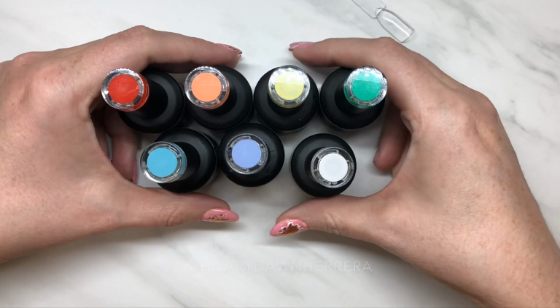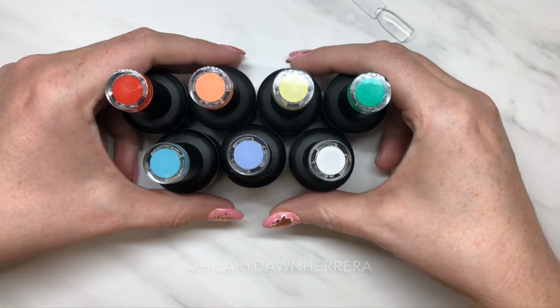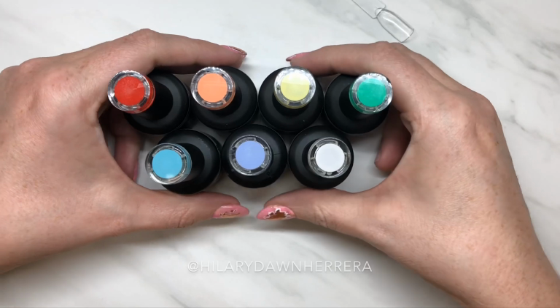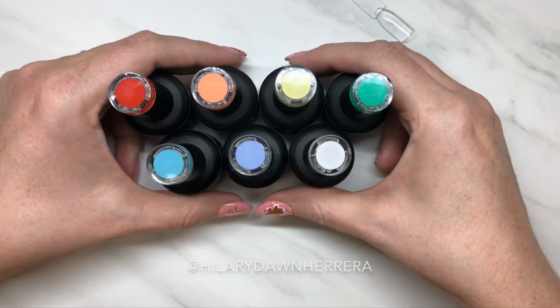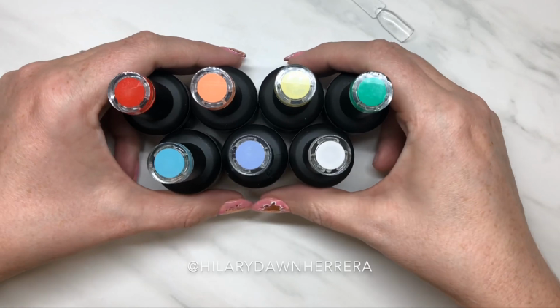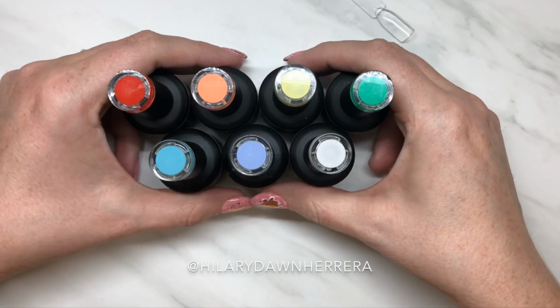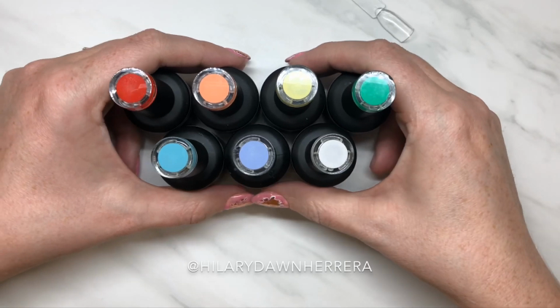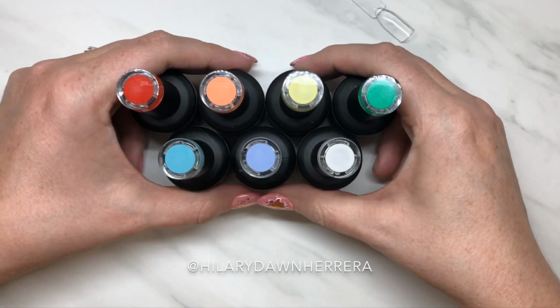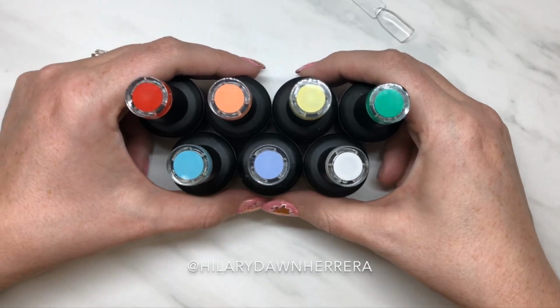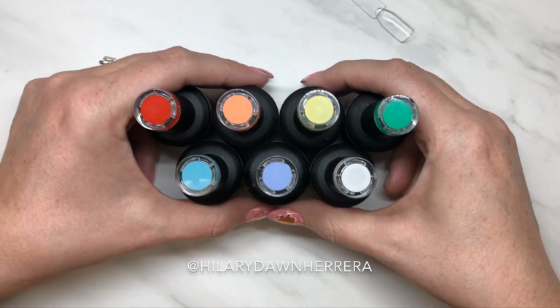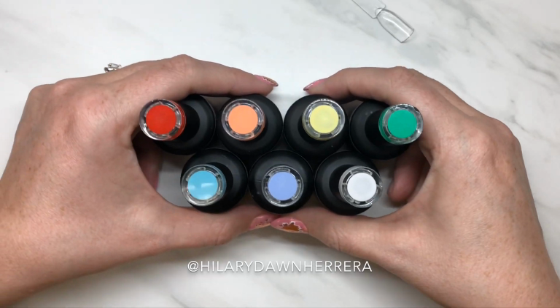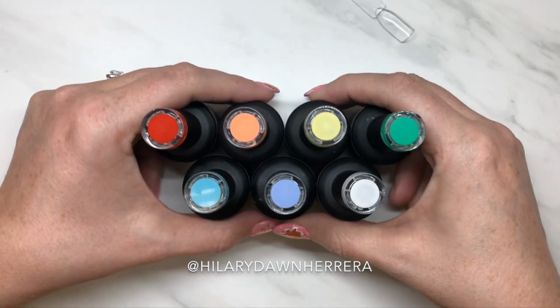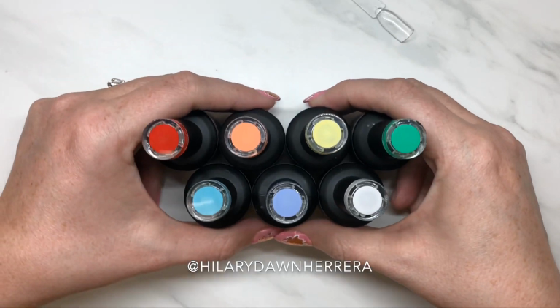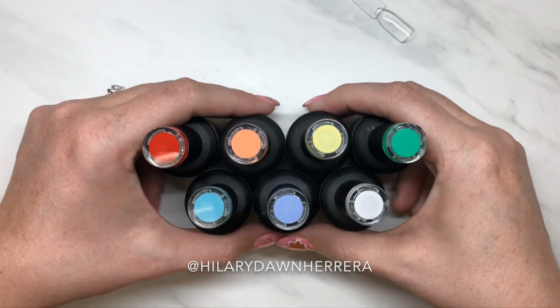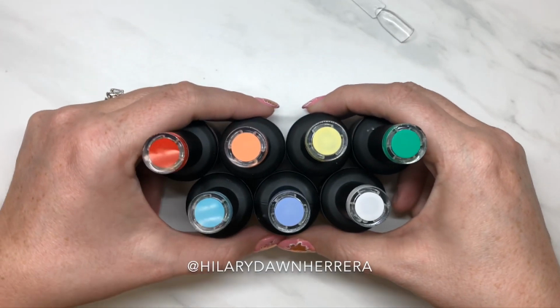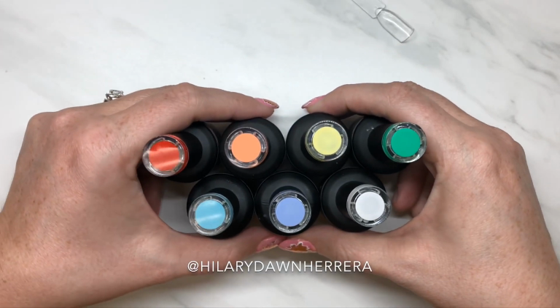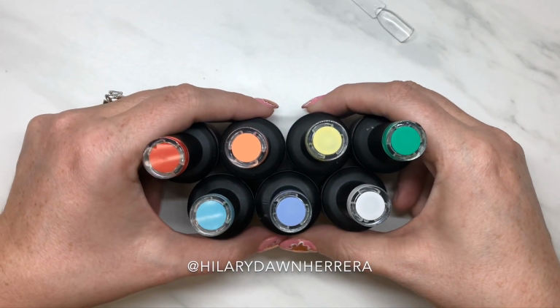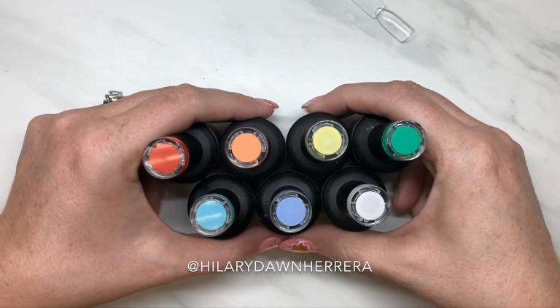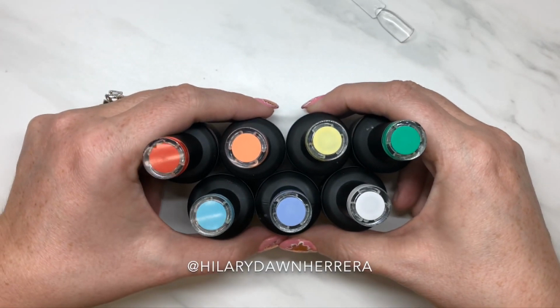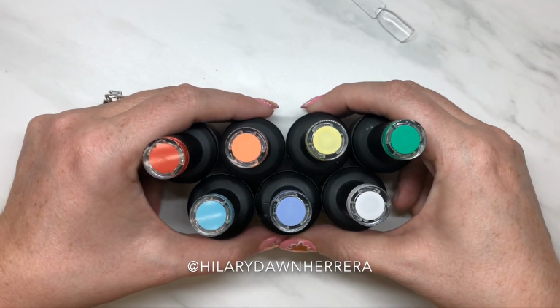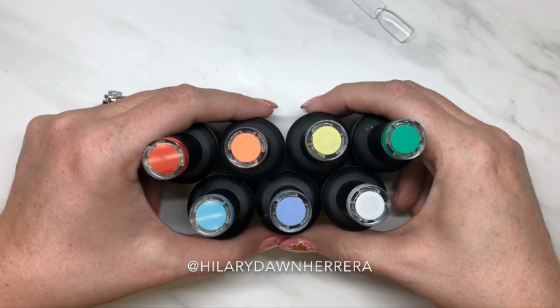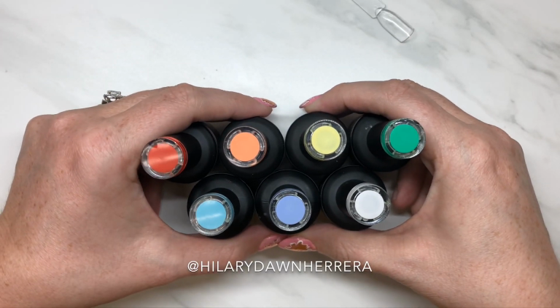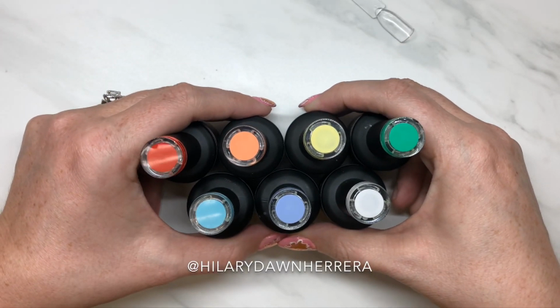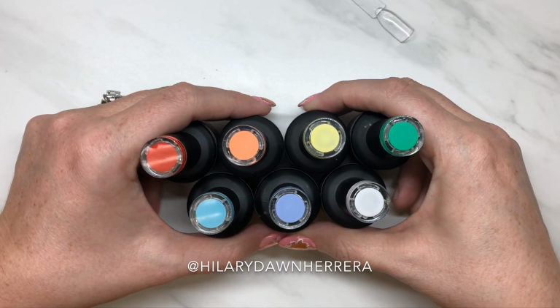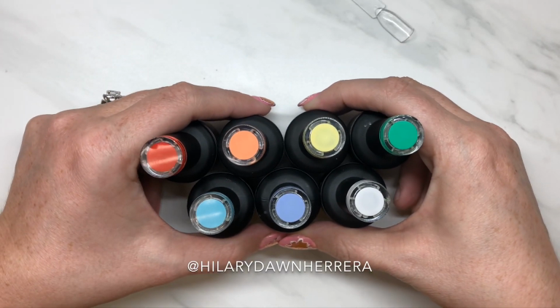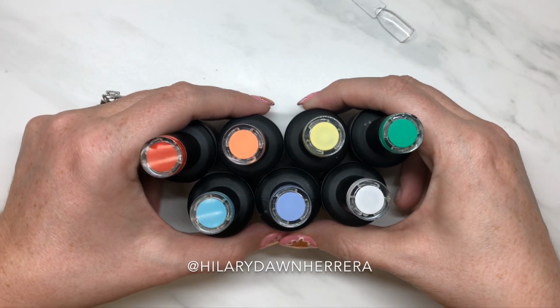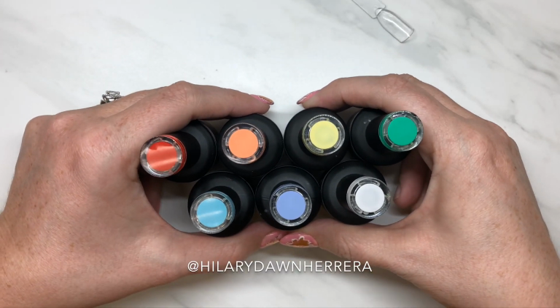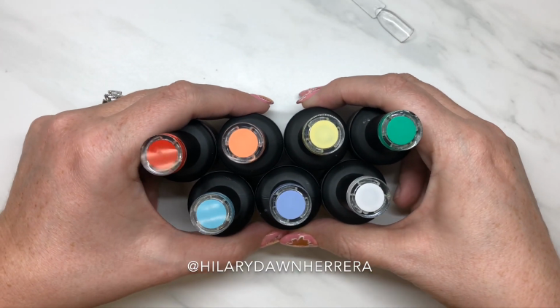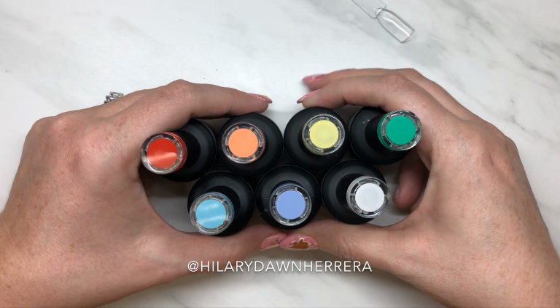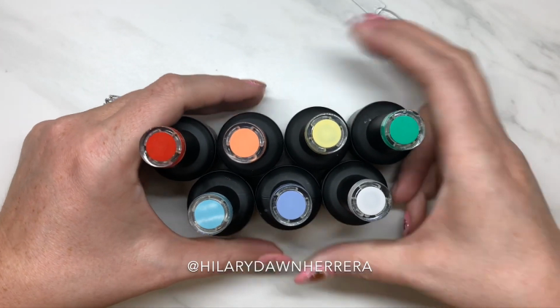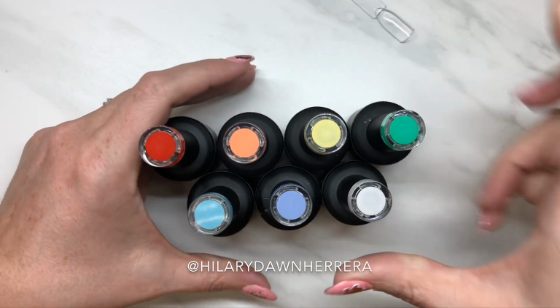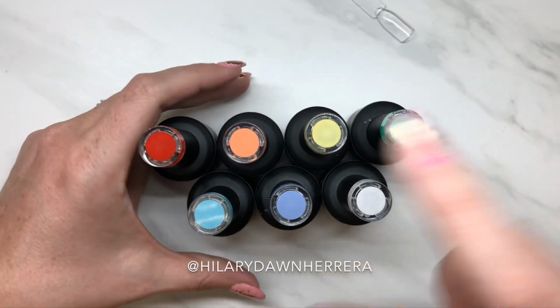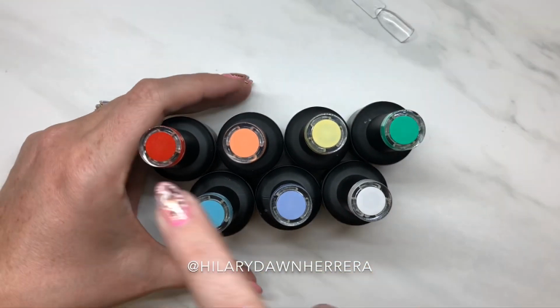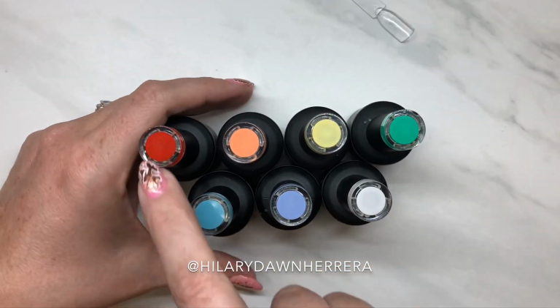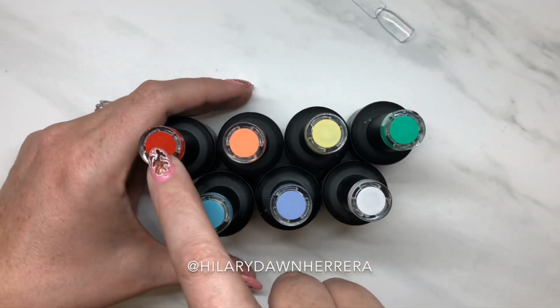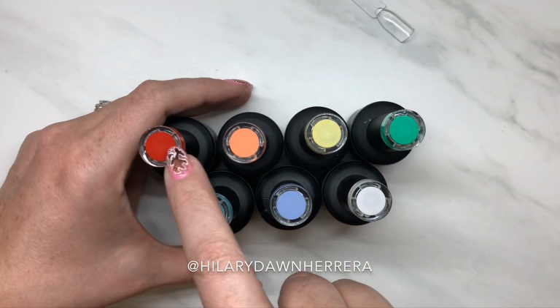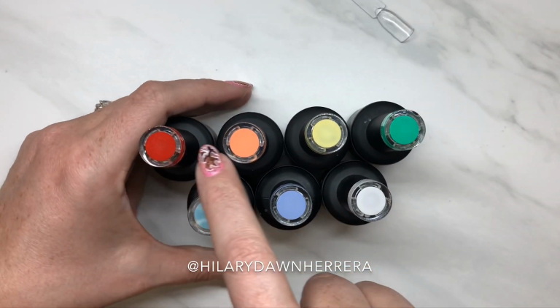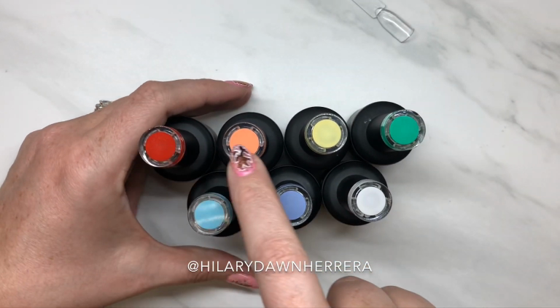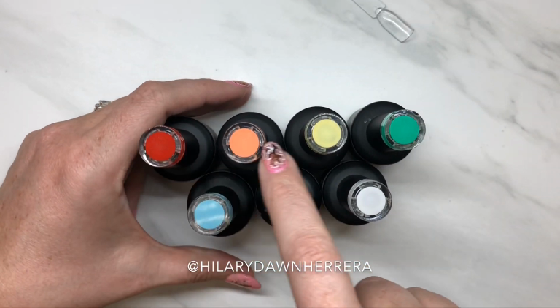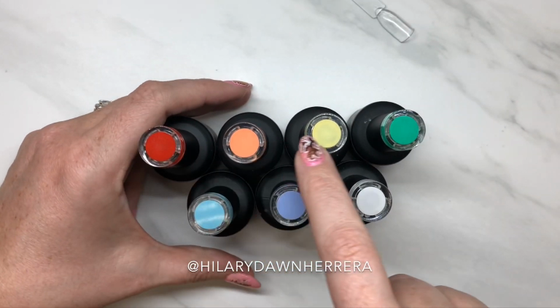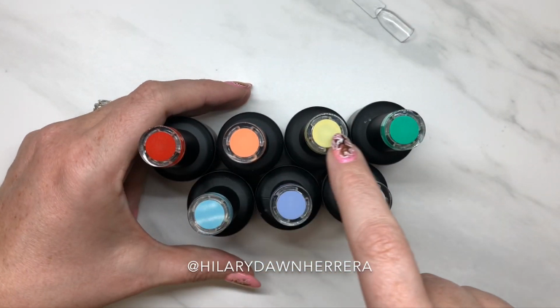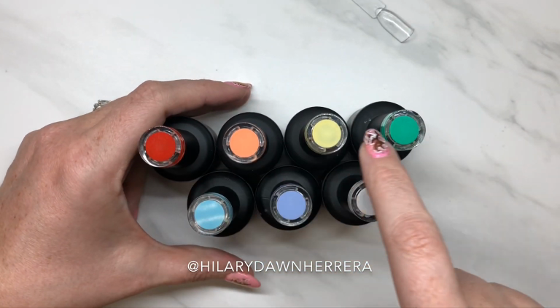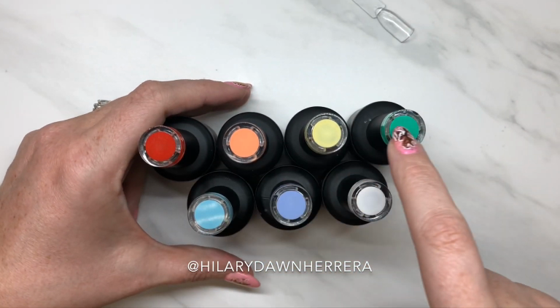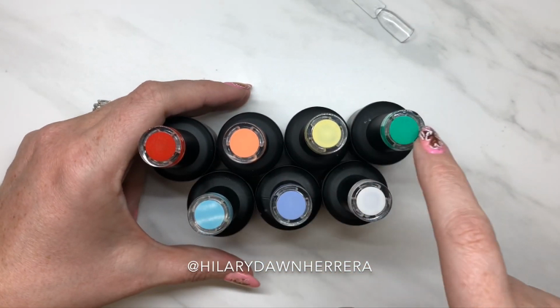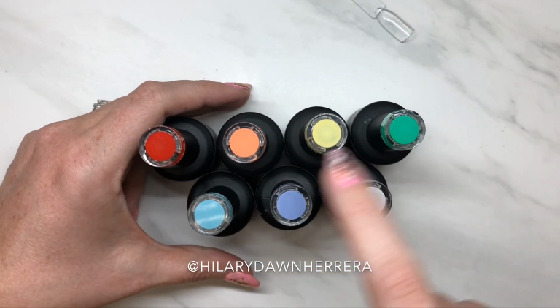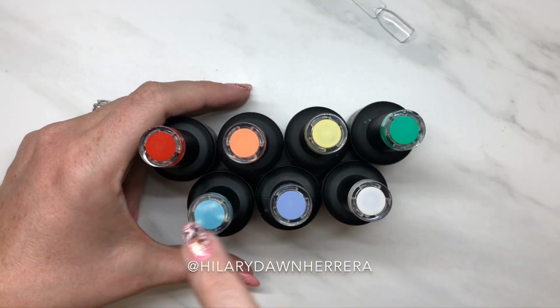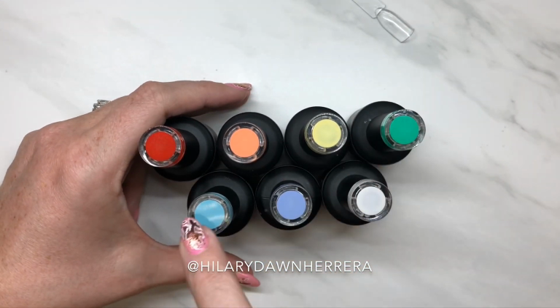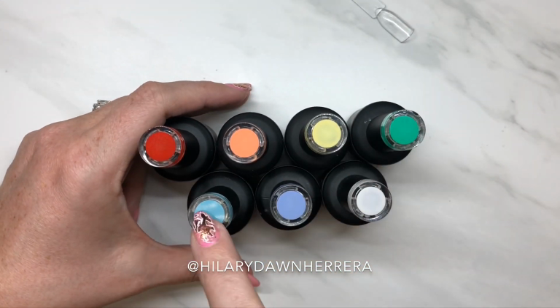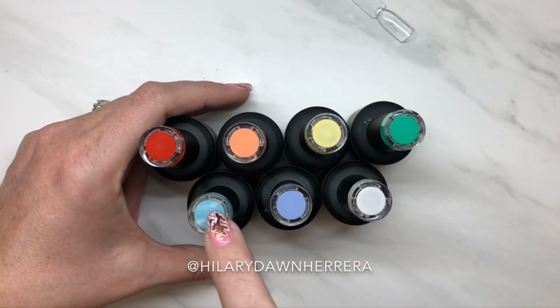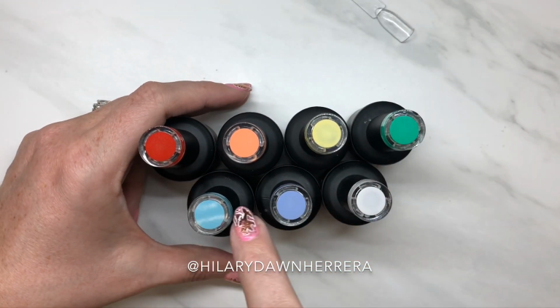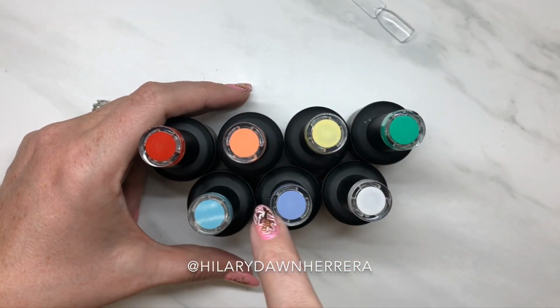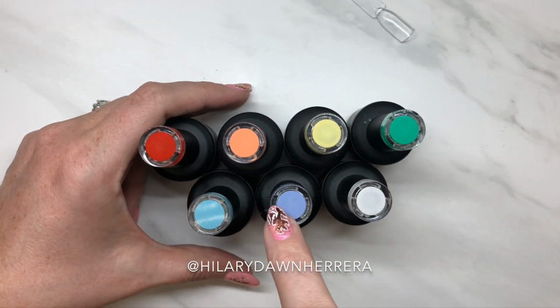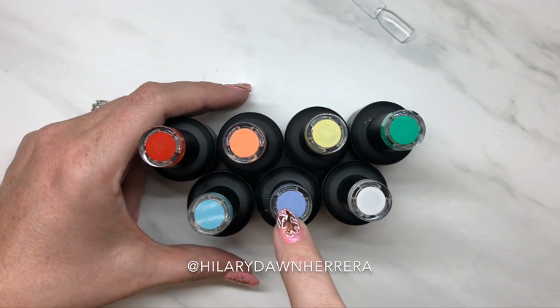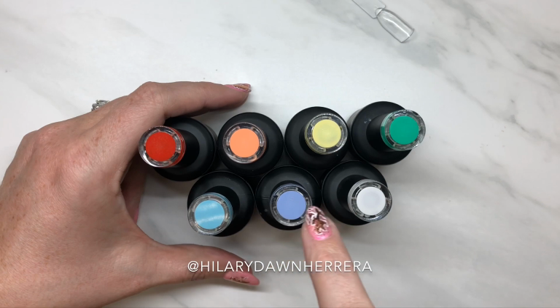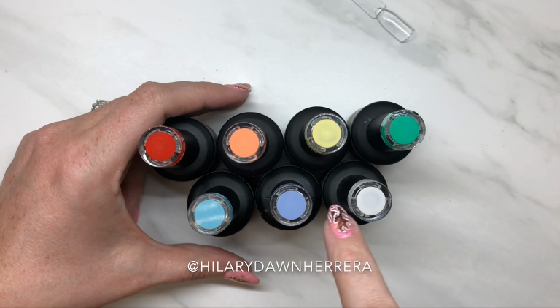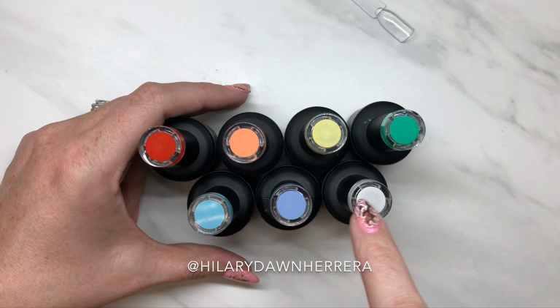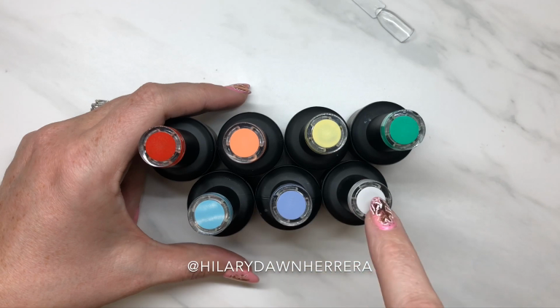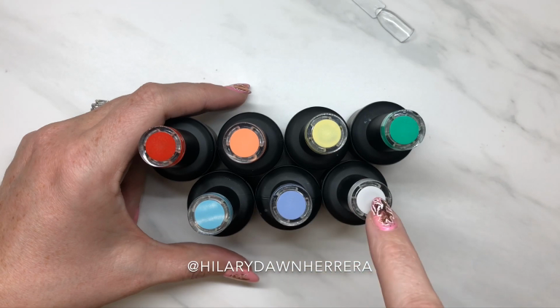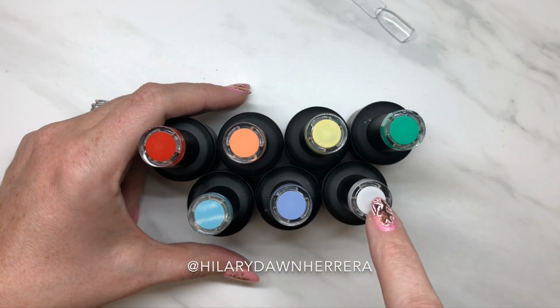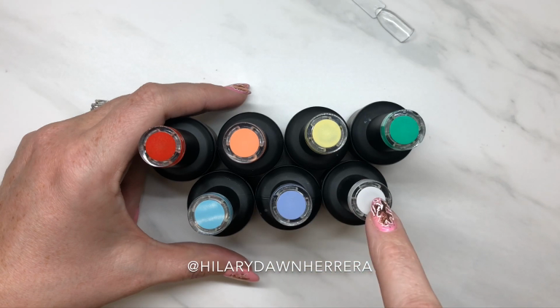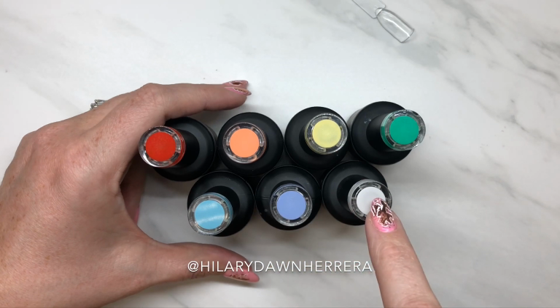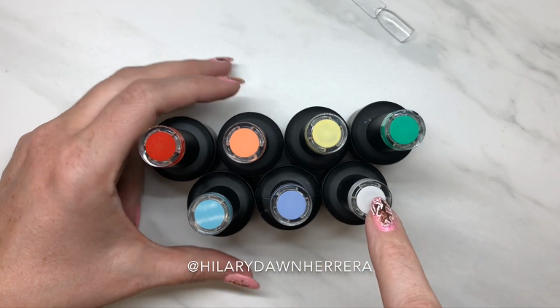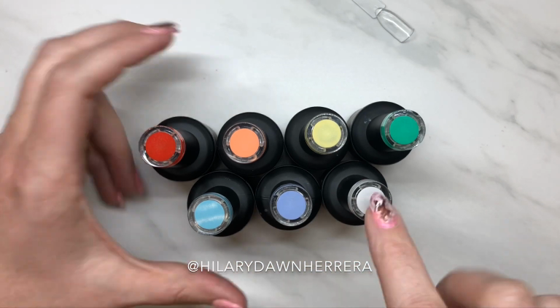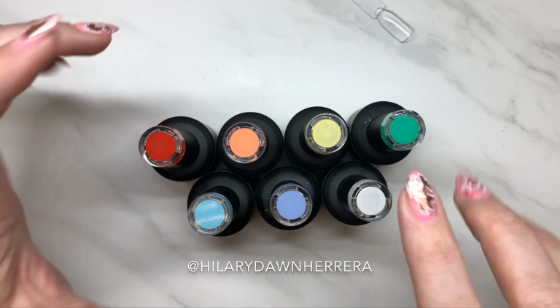I realized the other day the new Luxa Glow is rainbow — red, orange, yellow, green, blue, purple, and white.